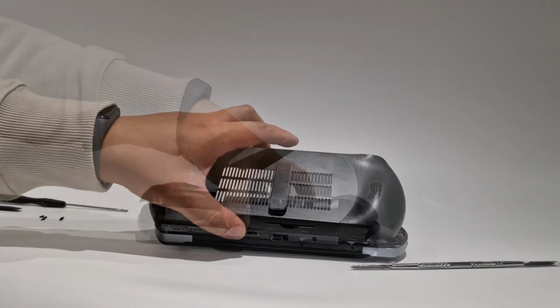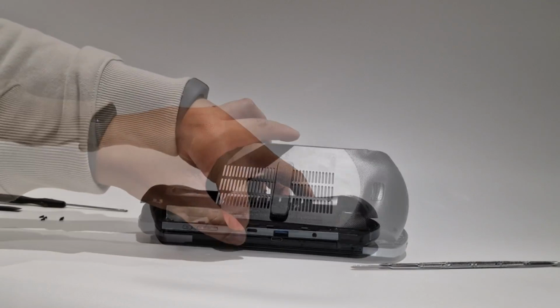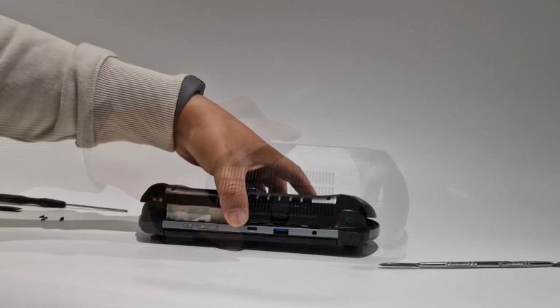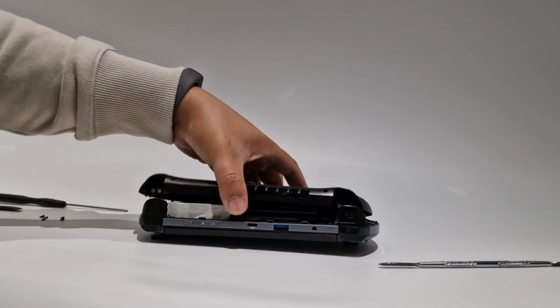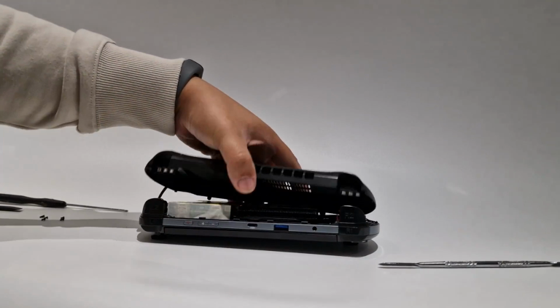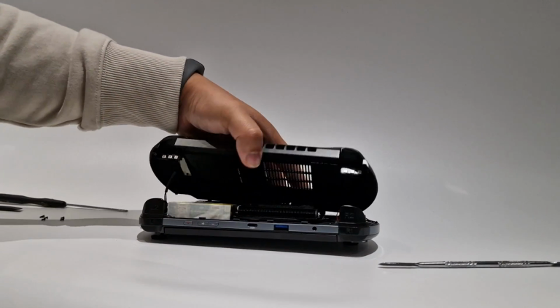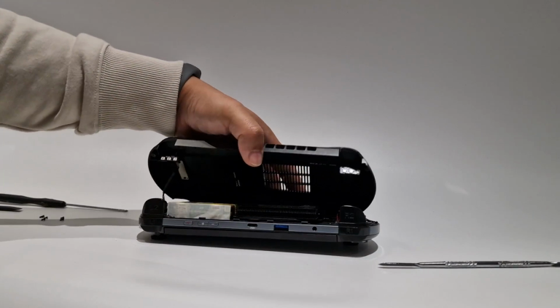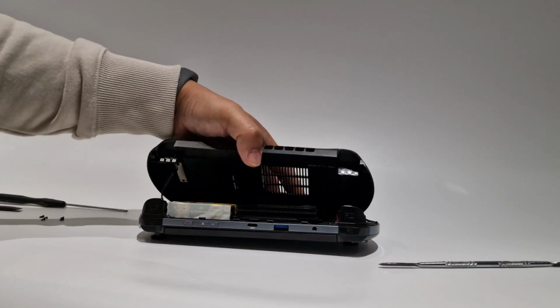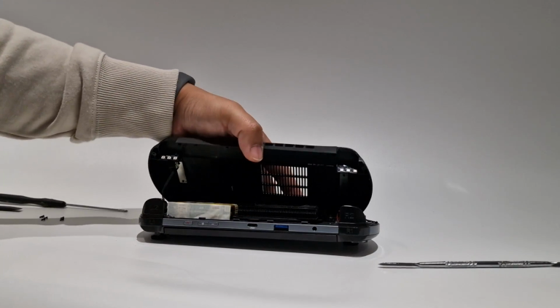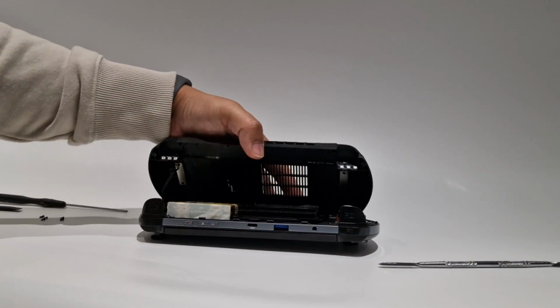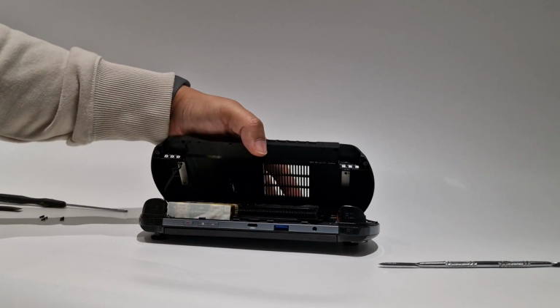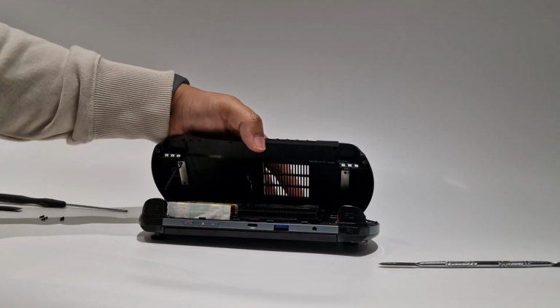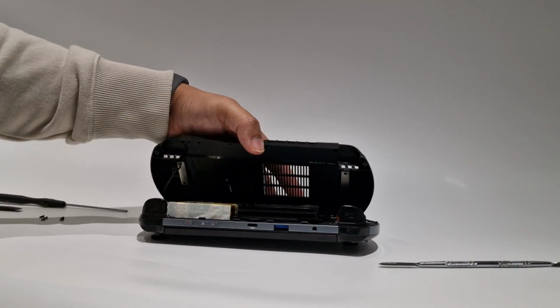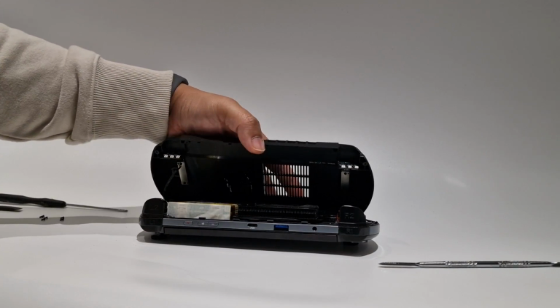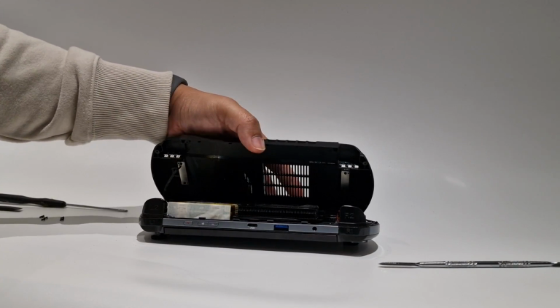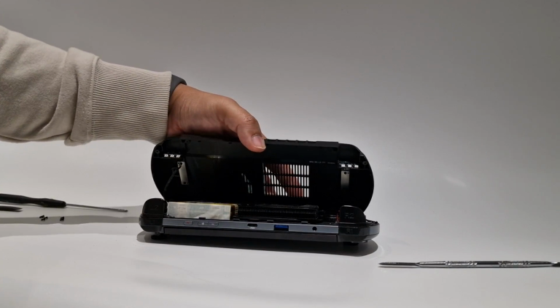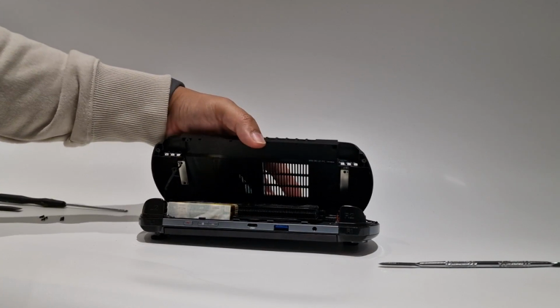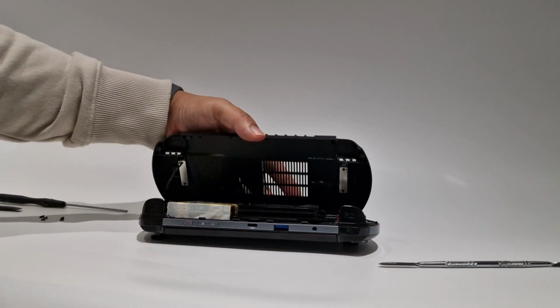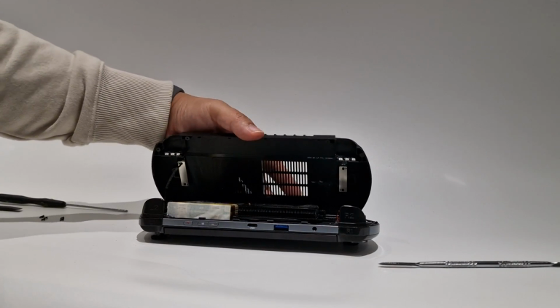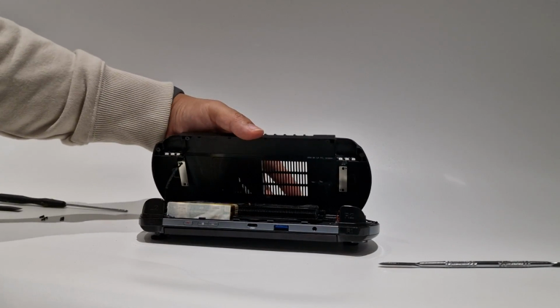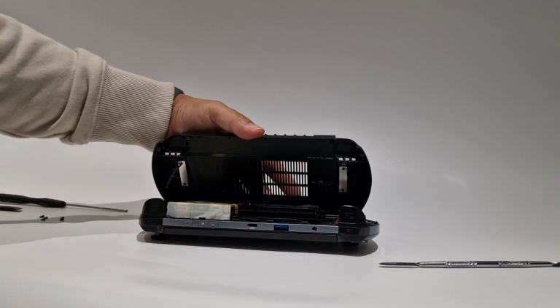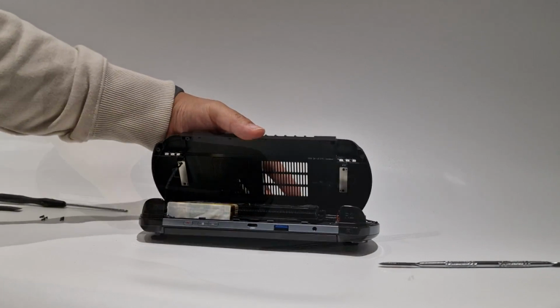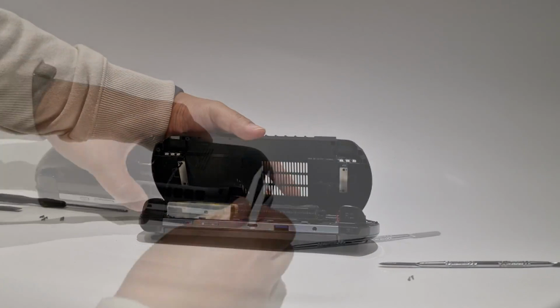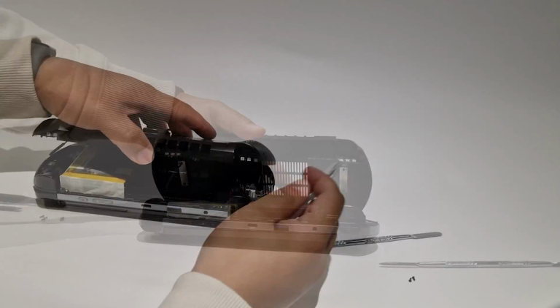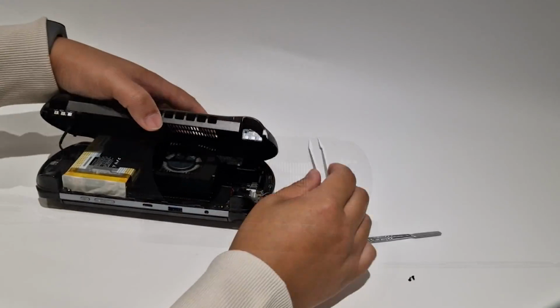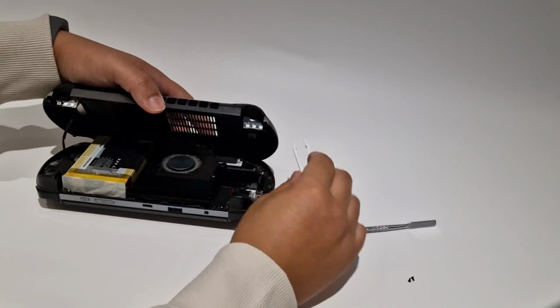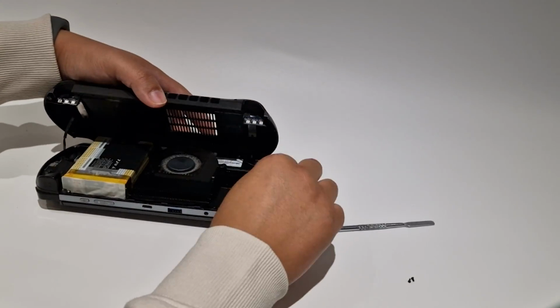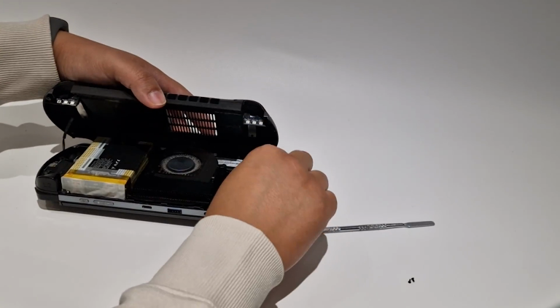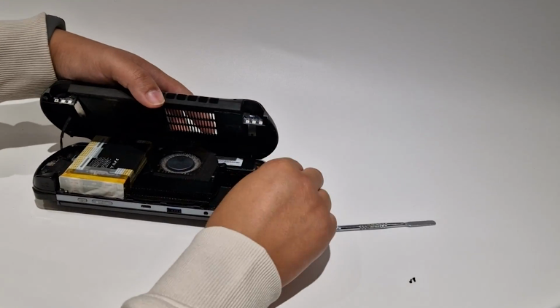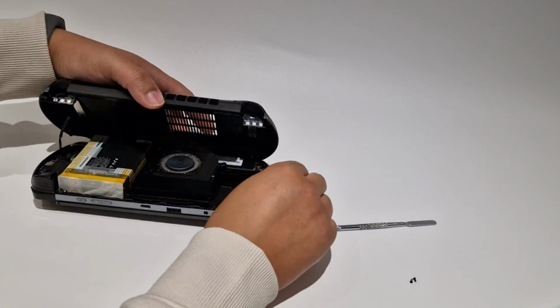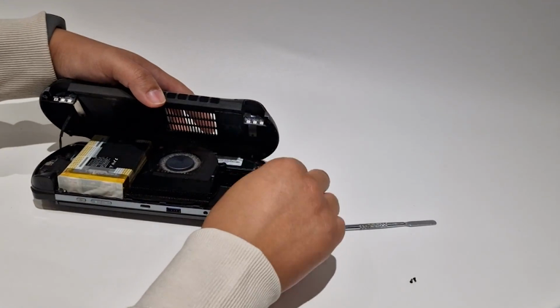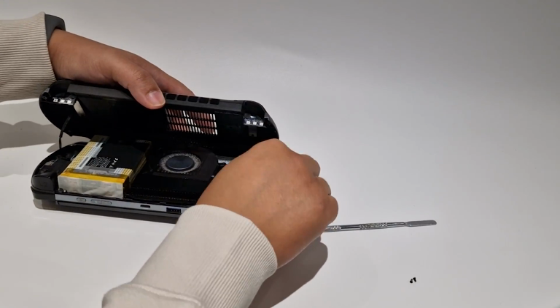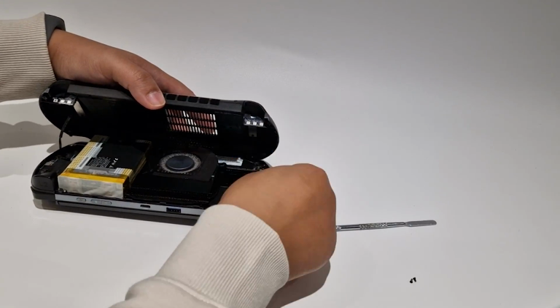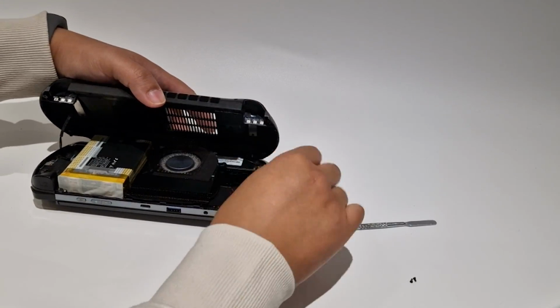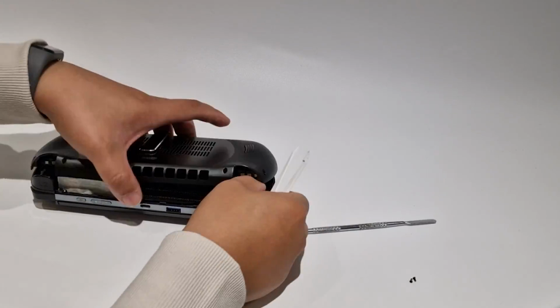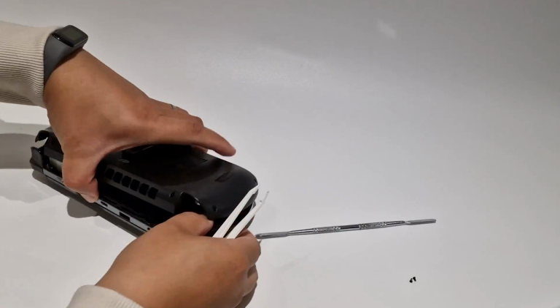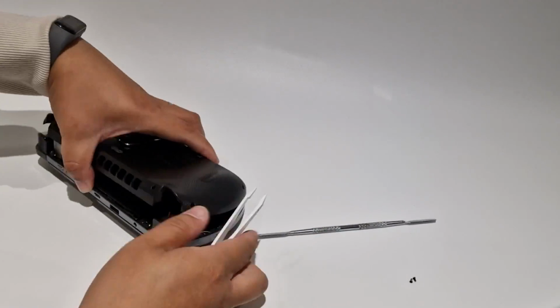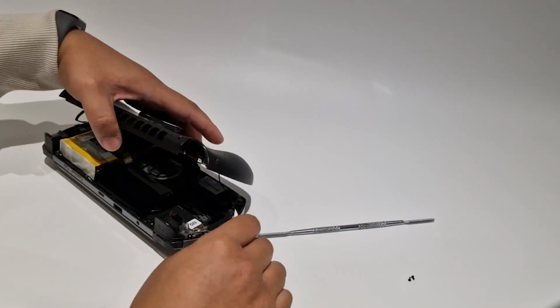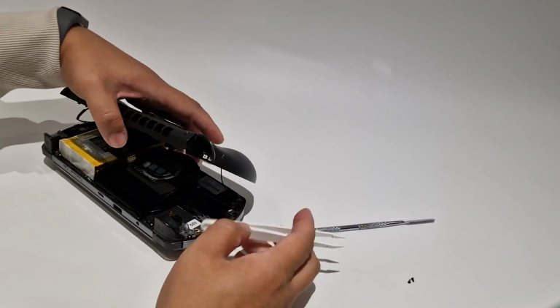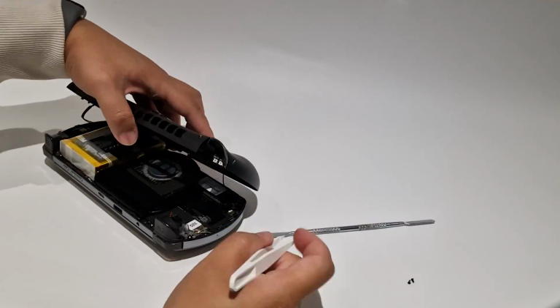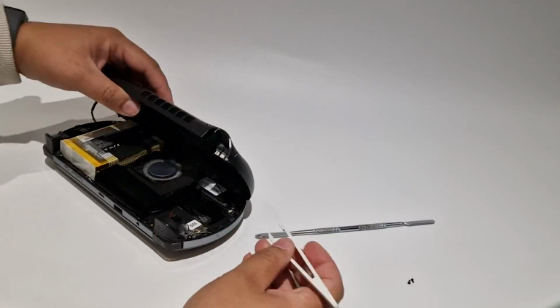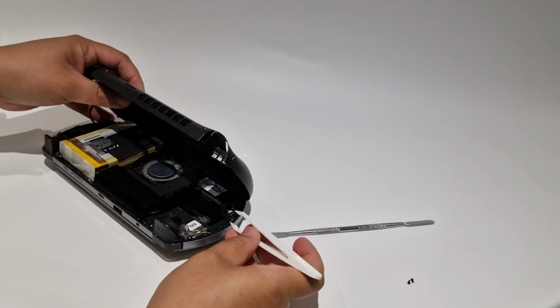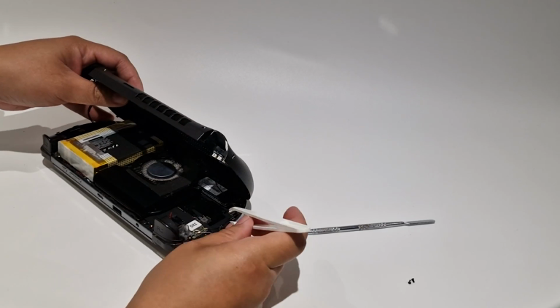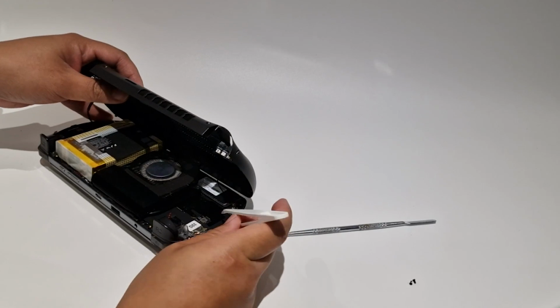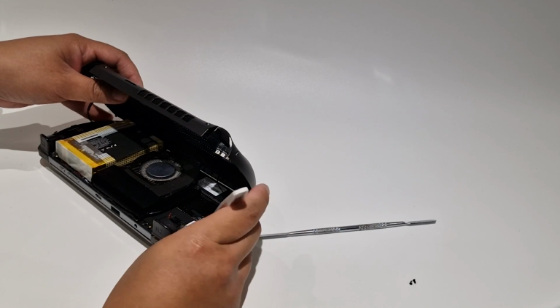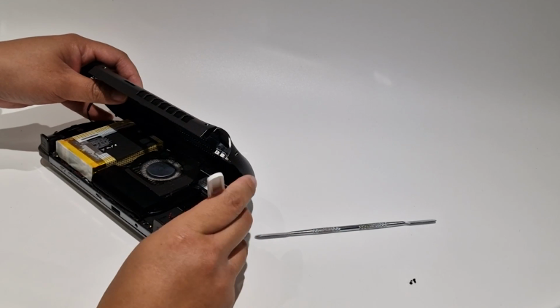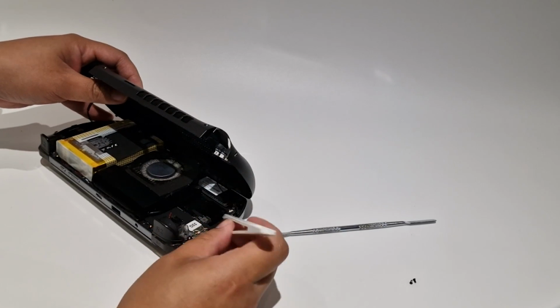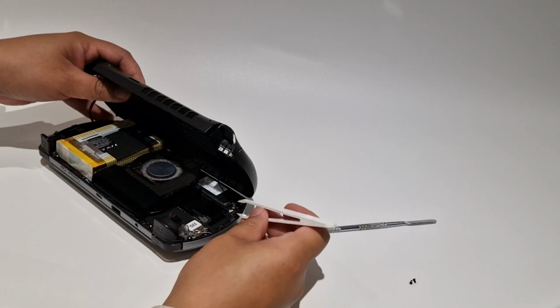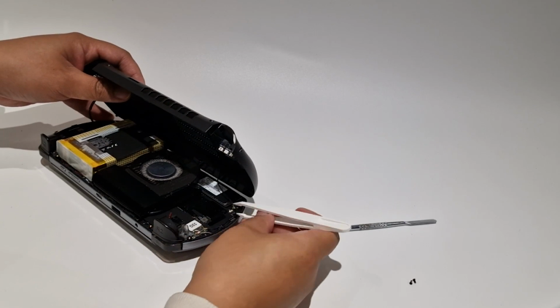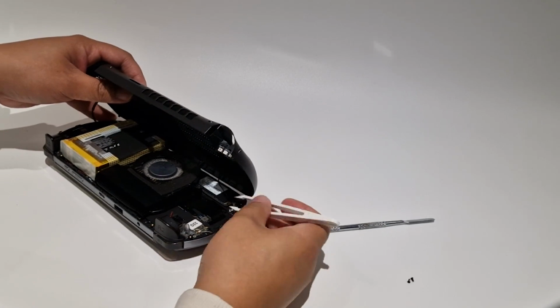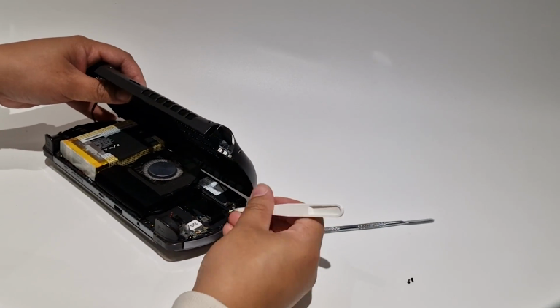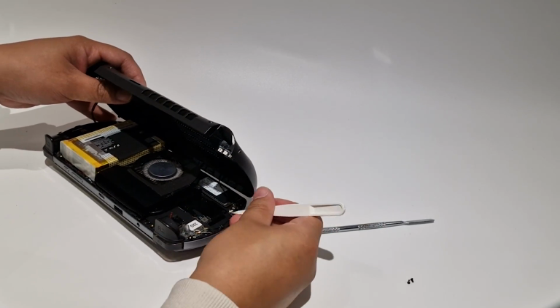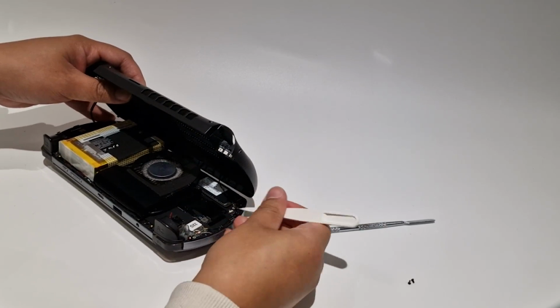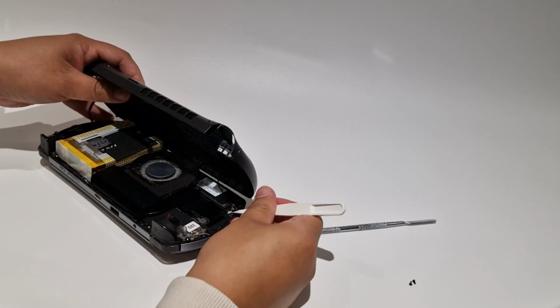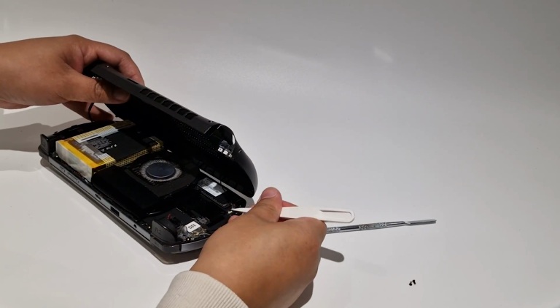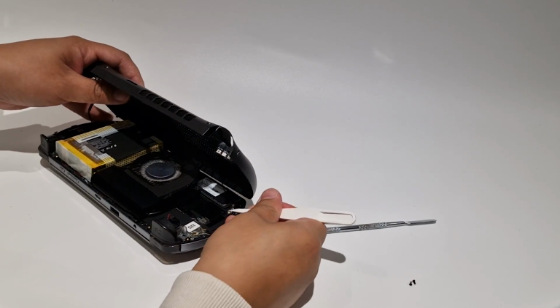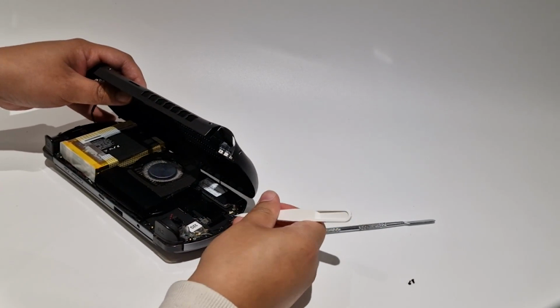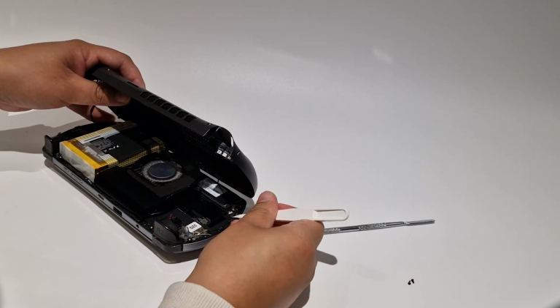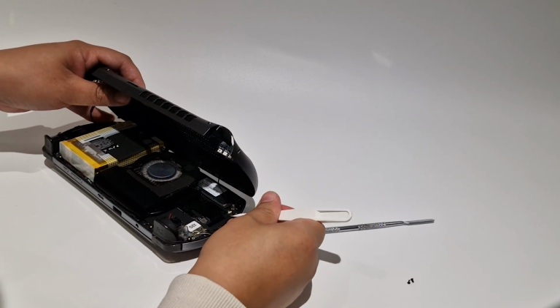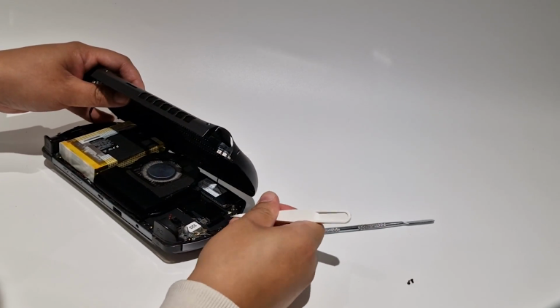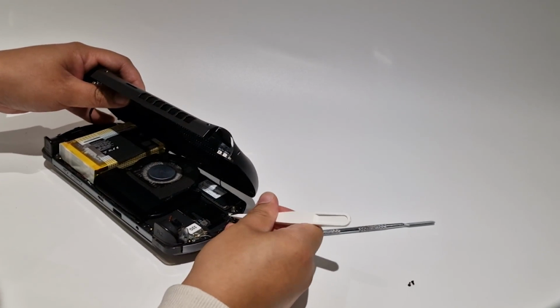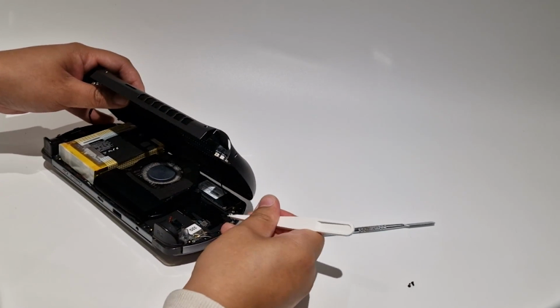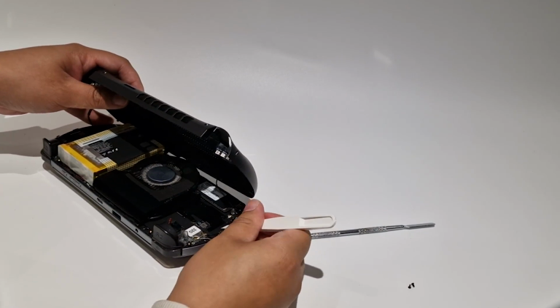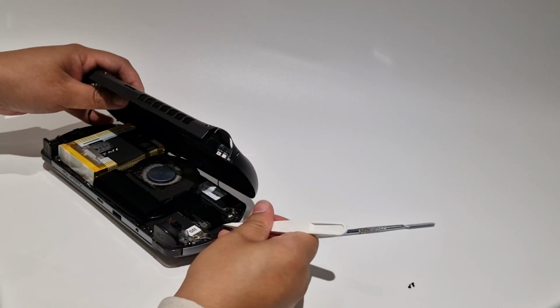Once open, be careful not to yank it open as there are two wires attached to the board. Carefully remove them and set it to one side.